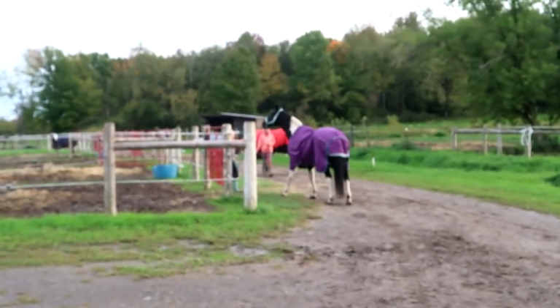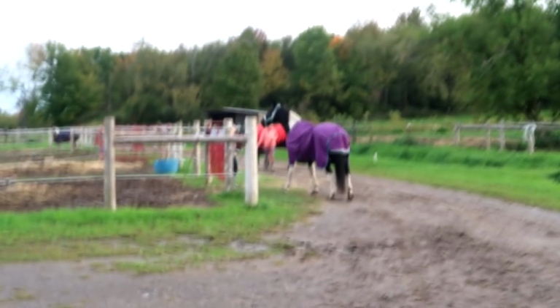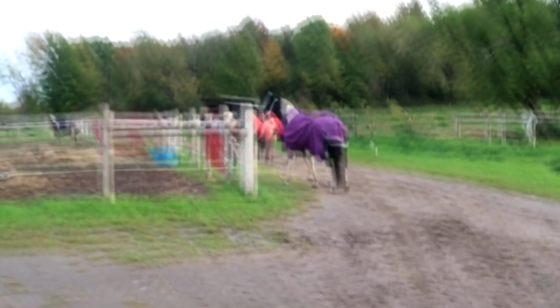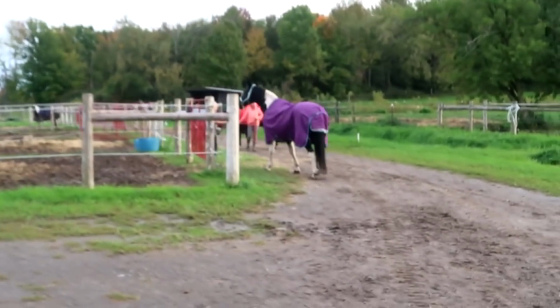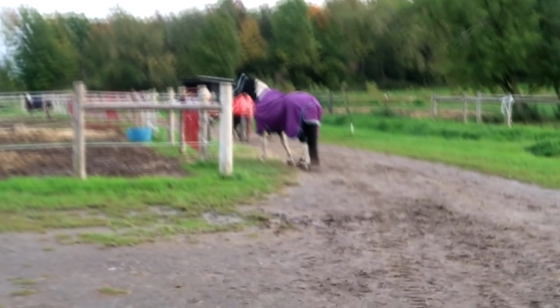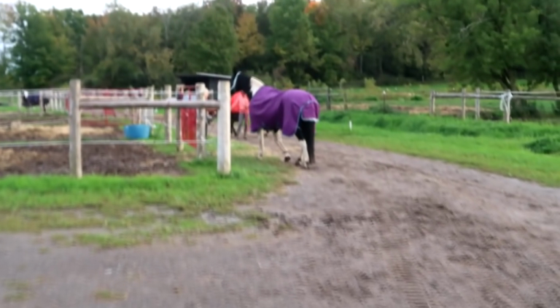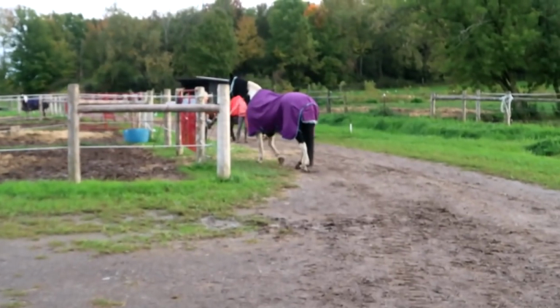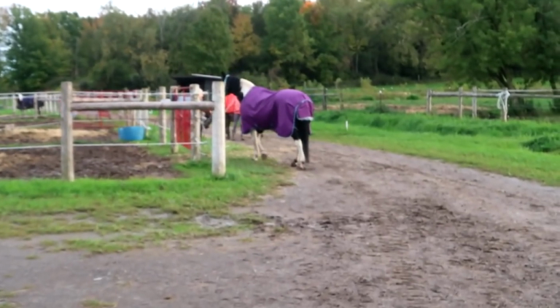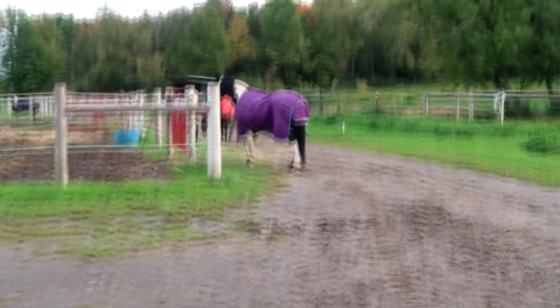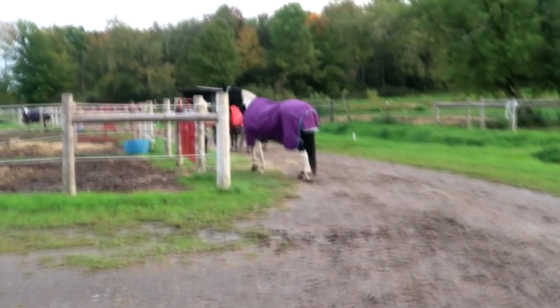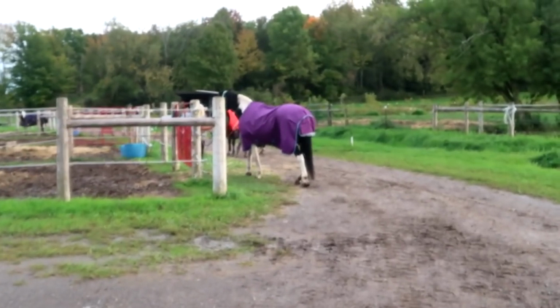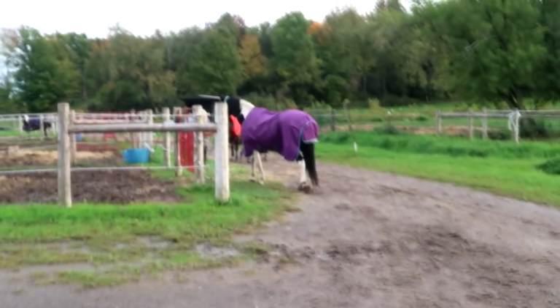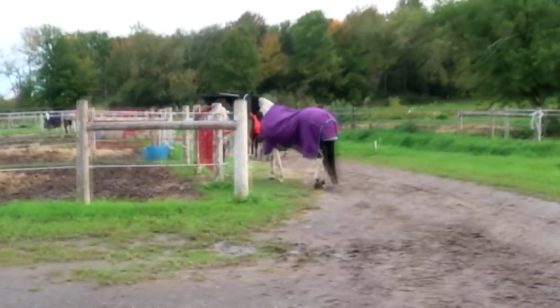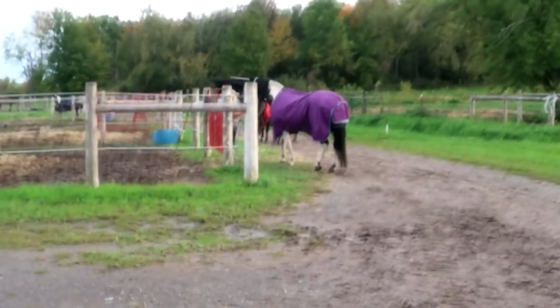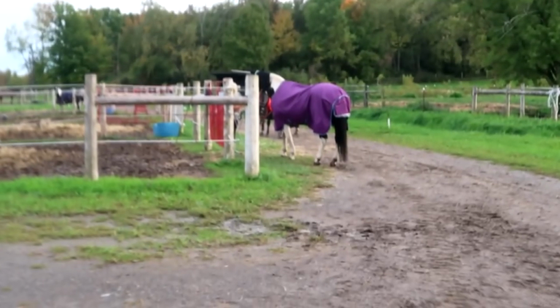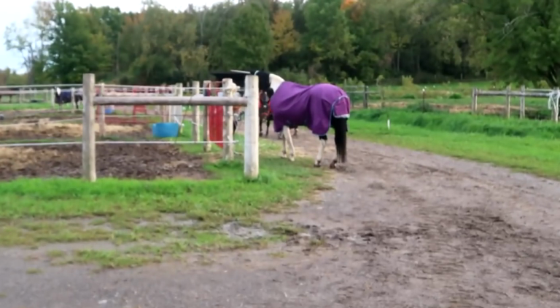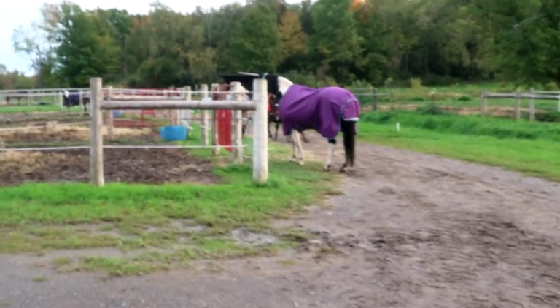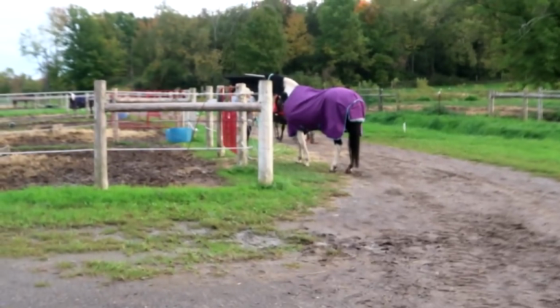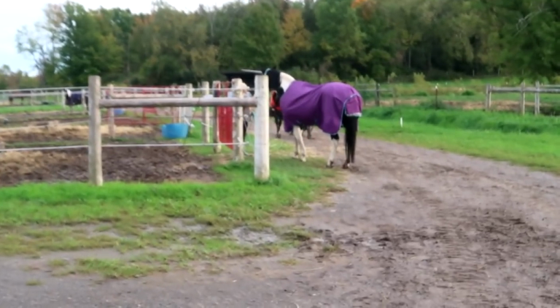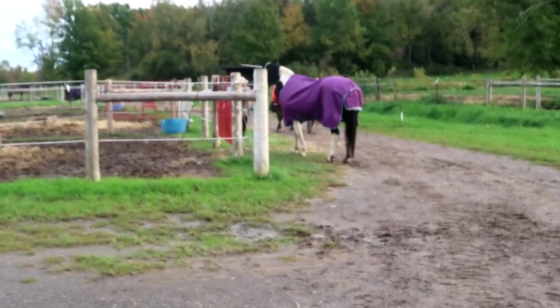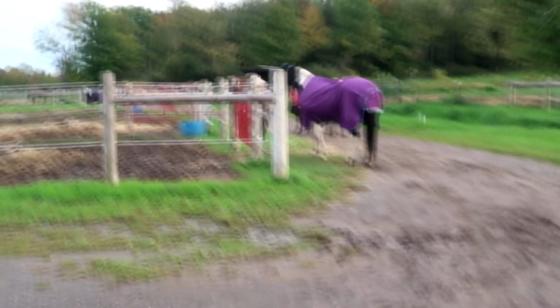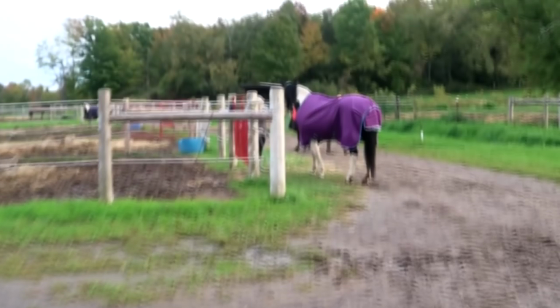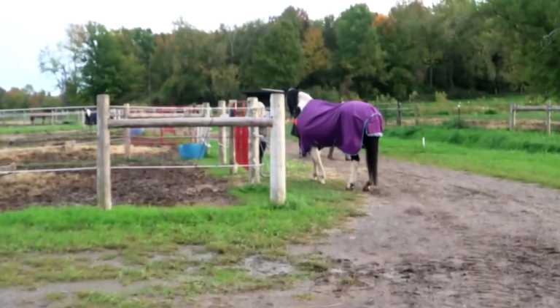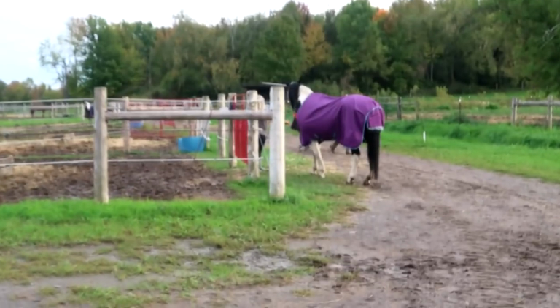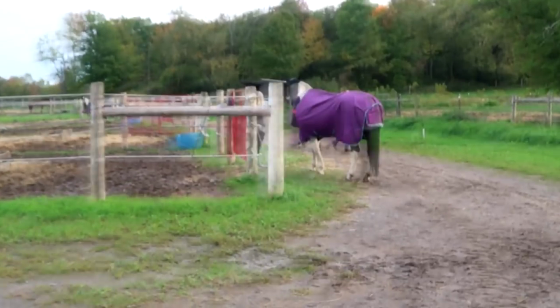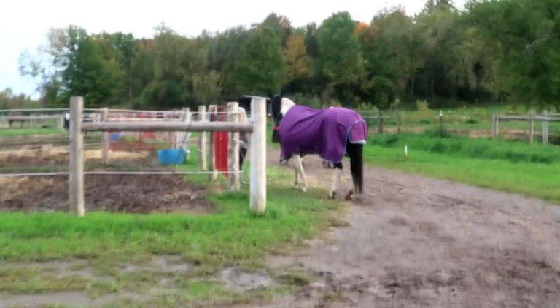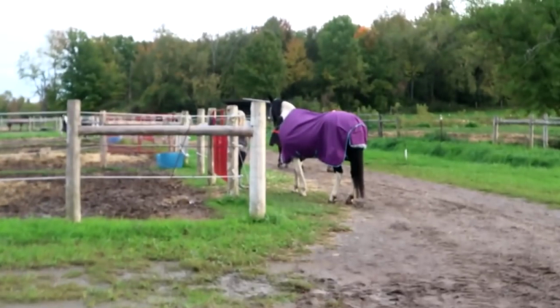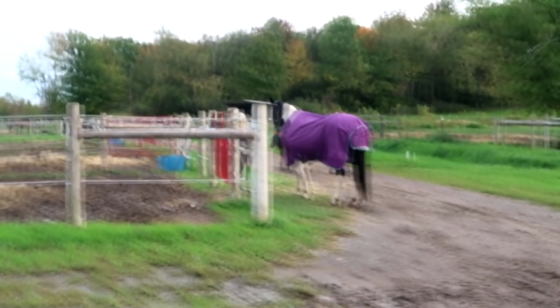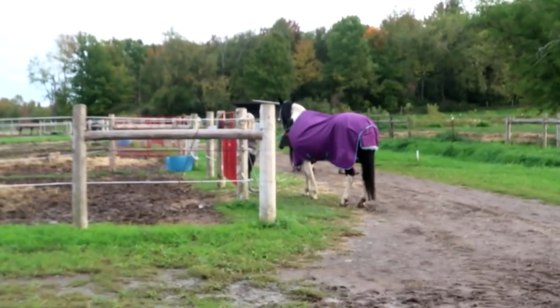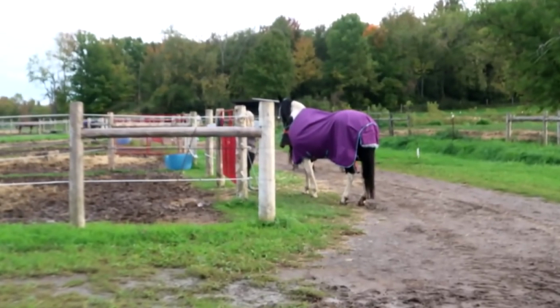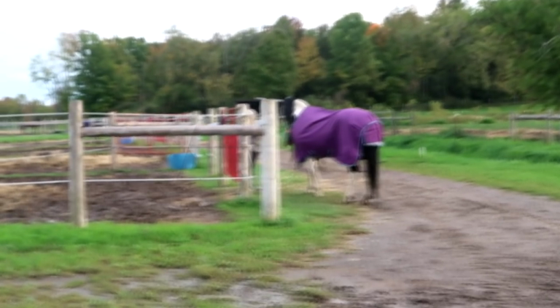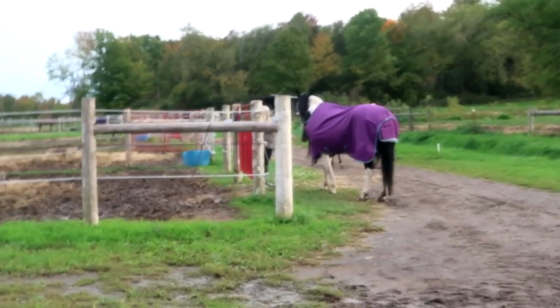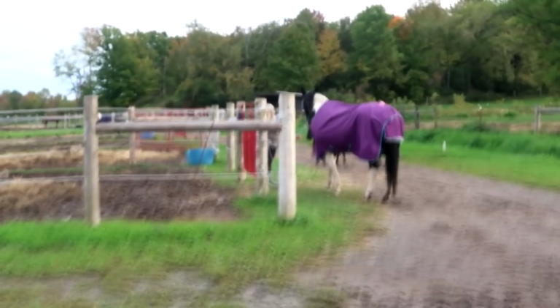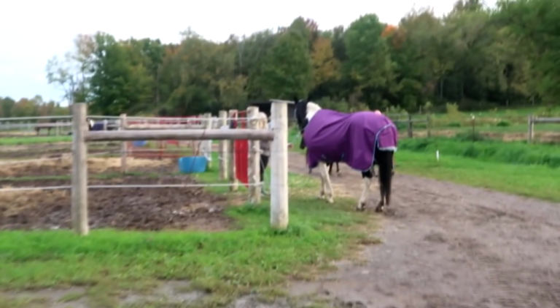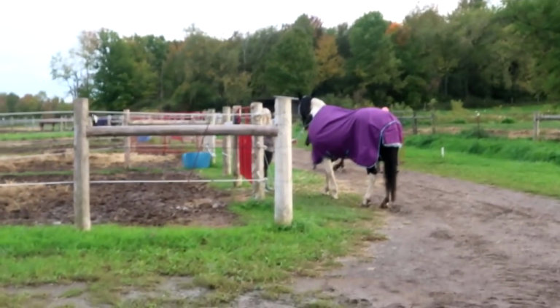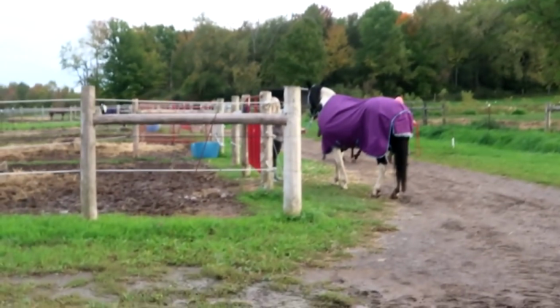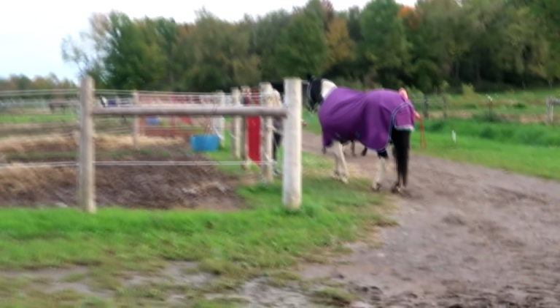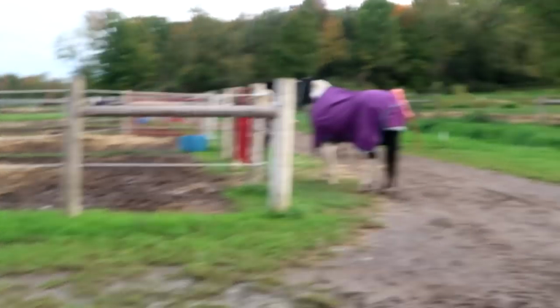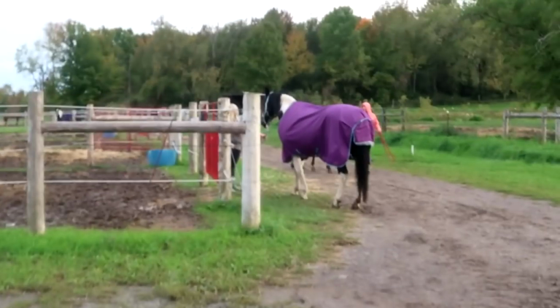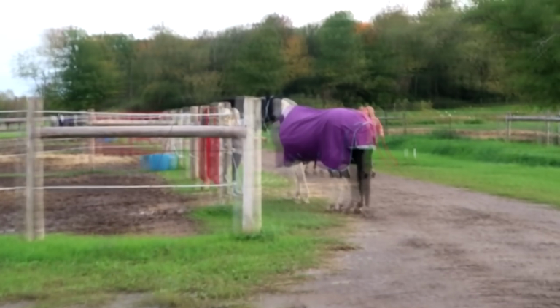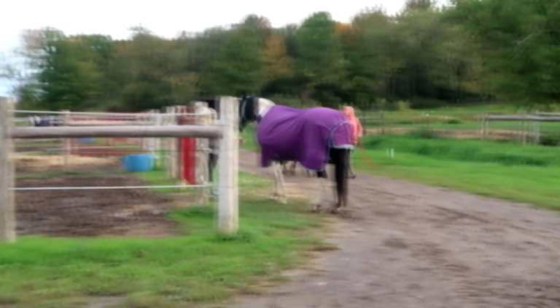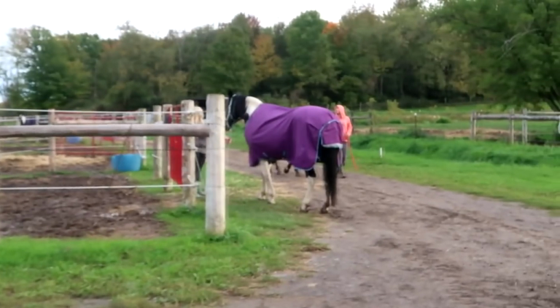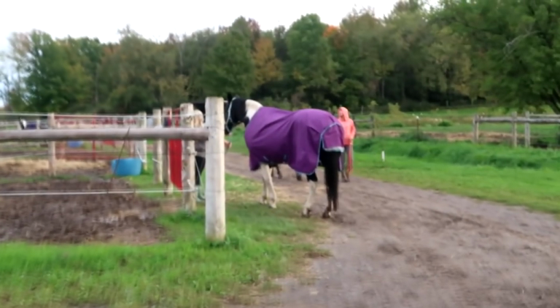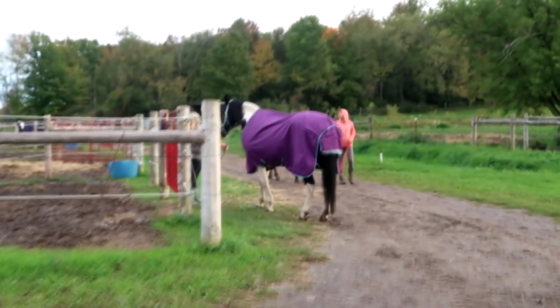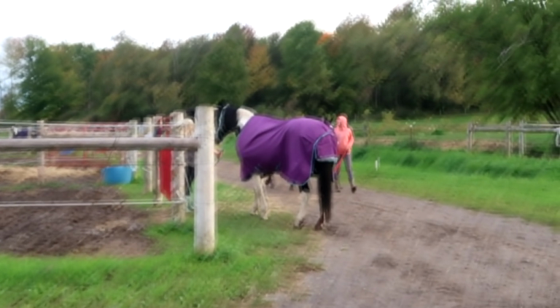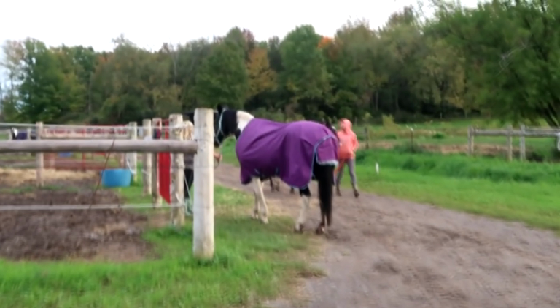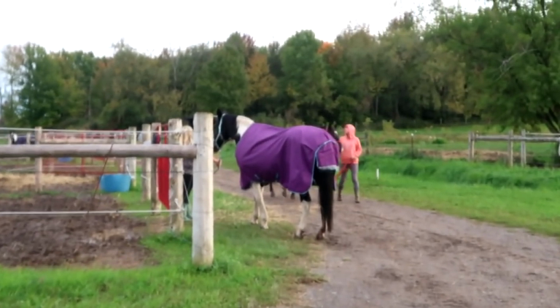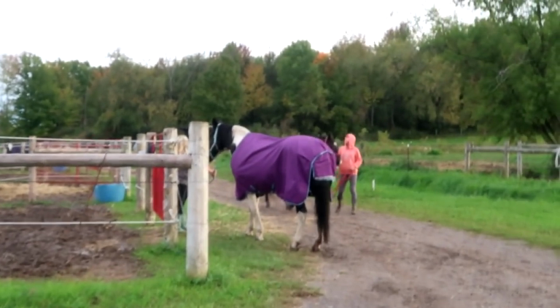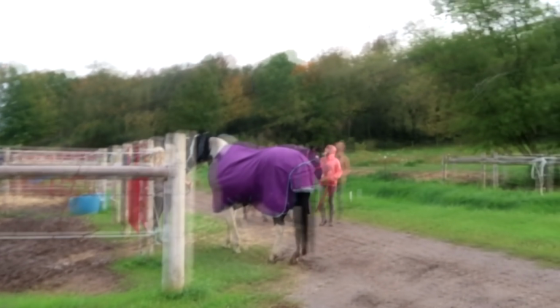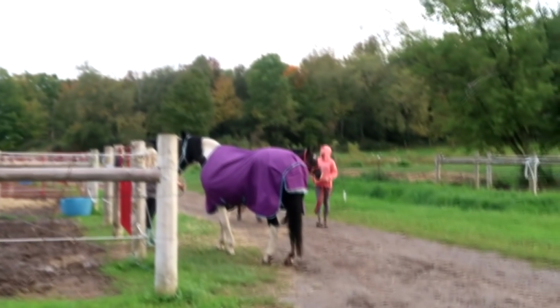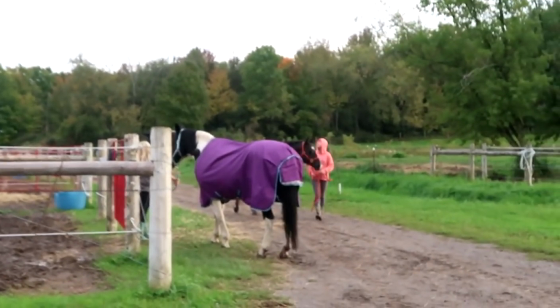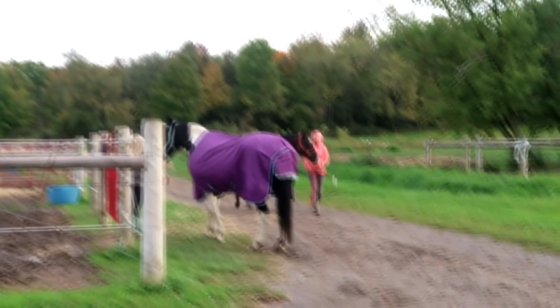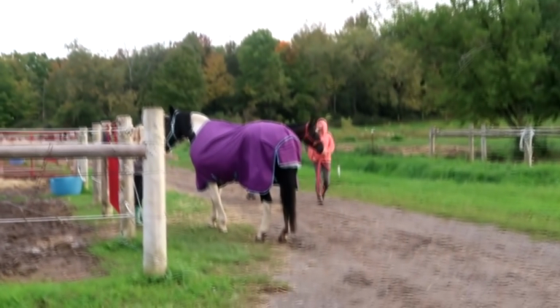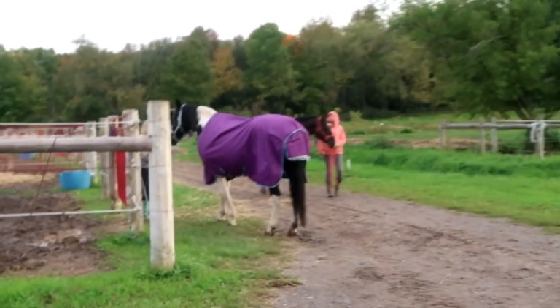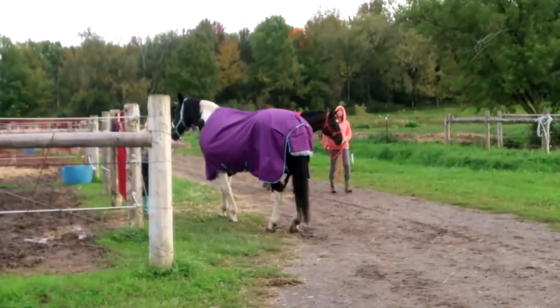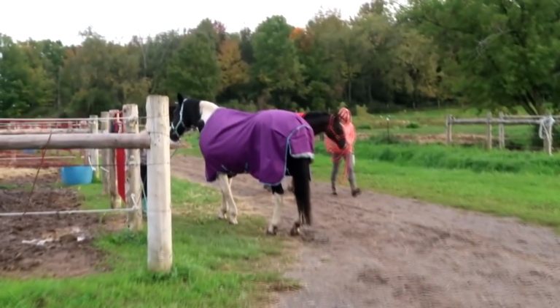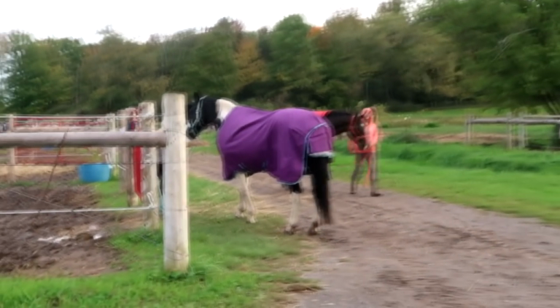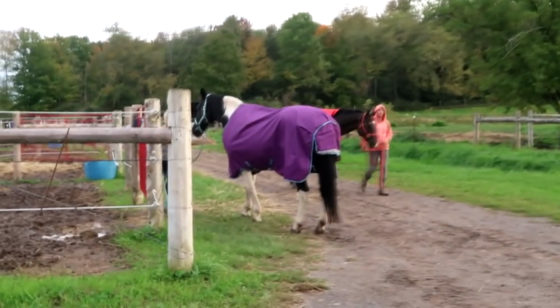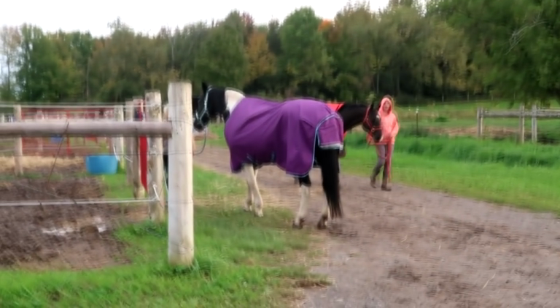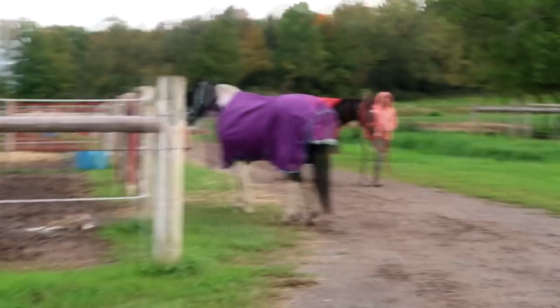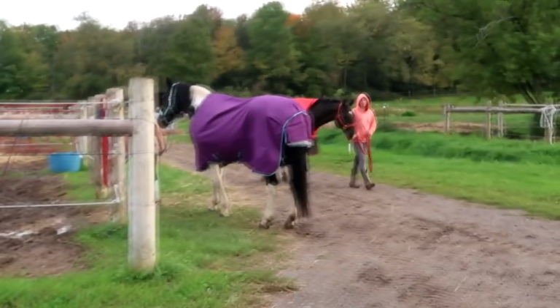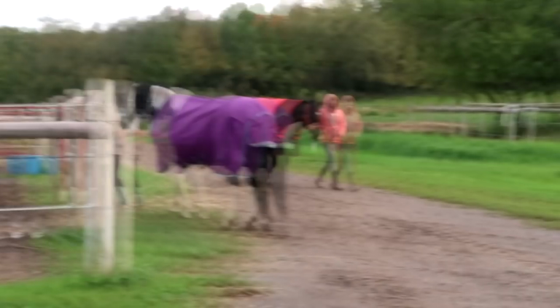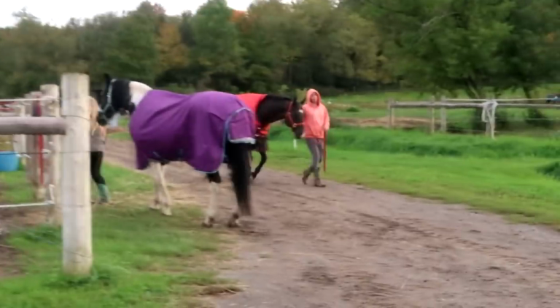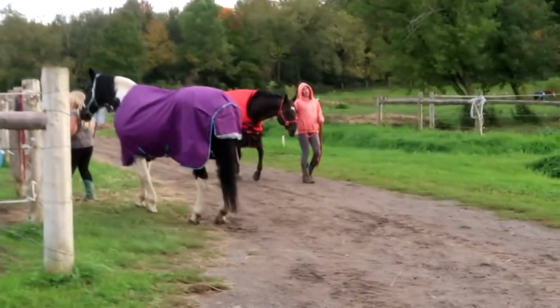Stella does not want to go in there — she never wants to go in there. Storm doesn't want to go in either. Once they're in their actual paddock they'll be gone.